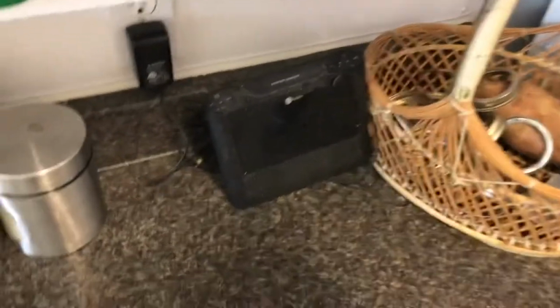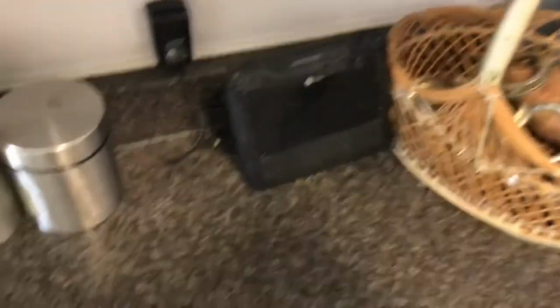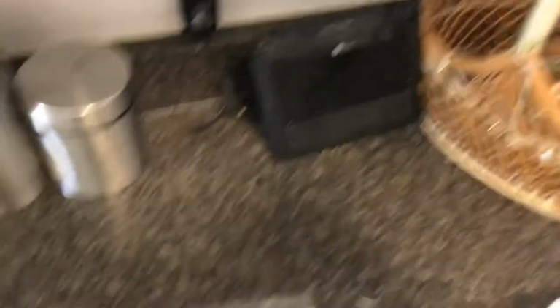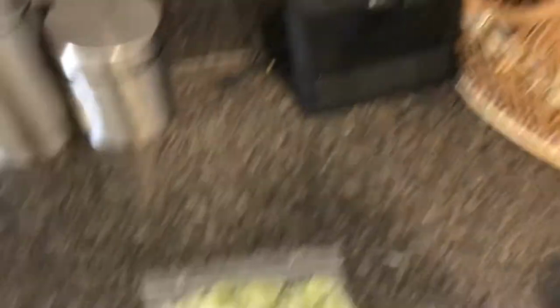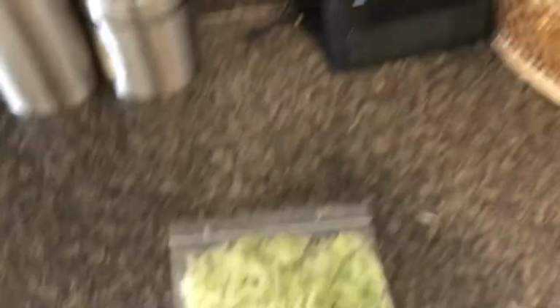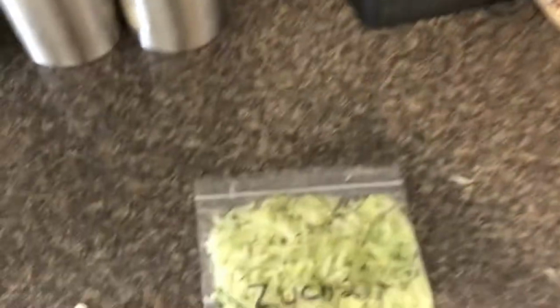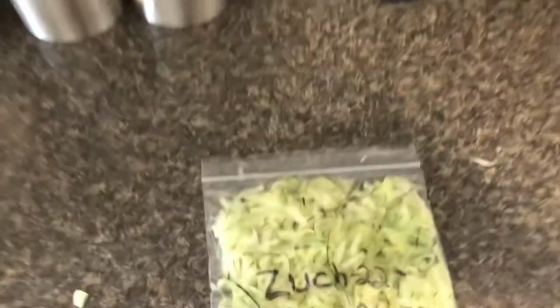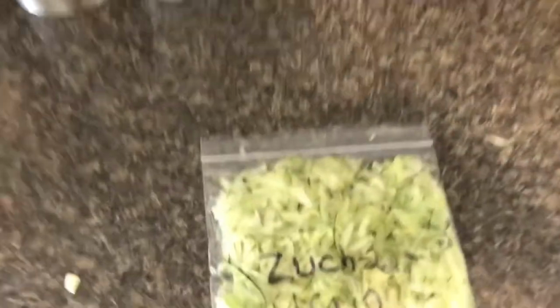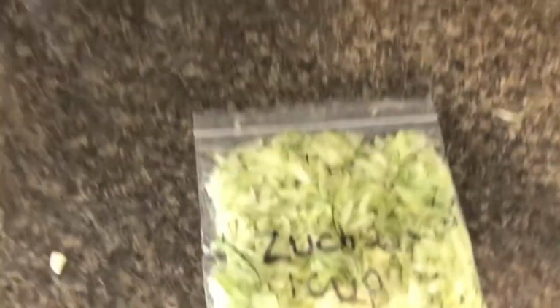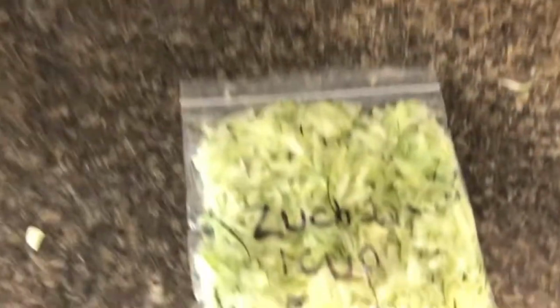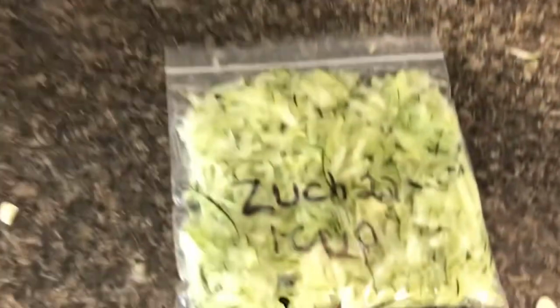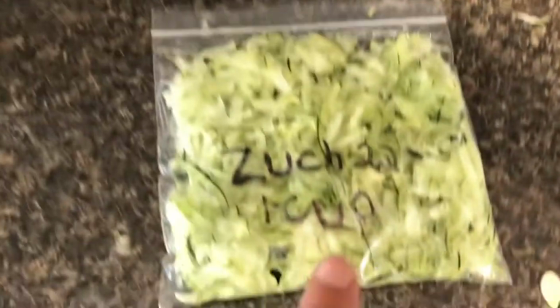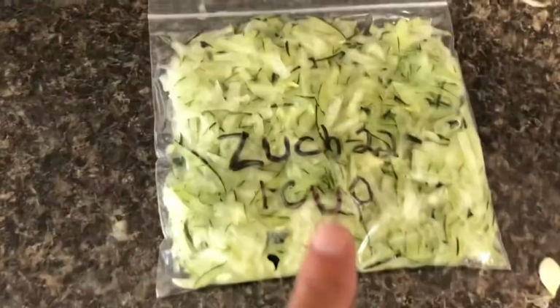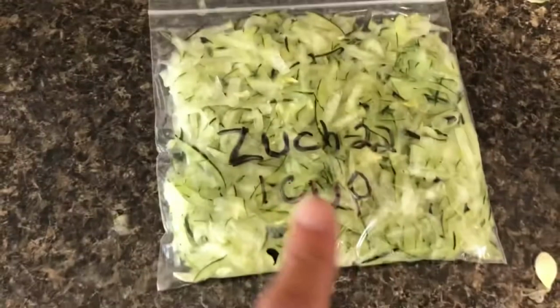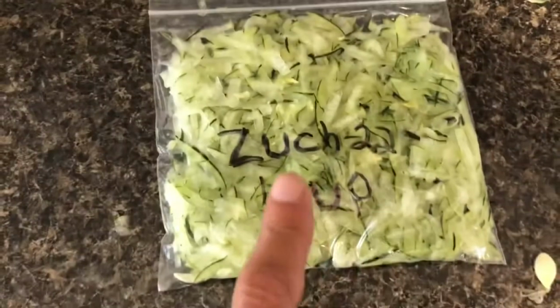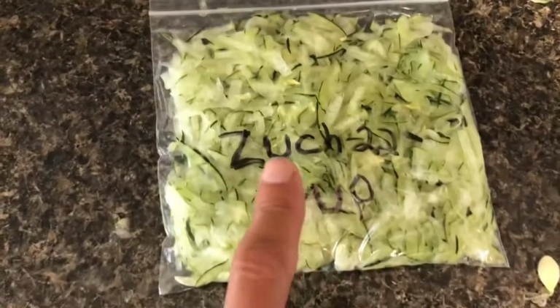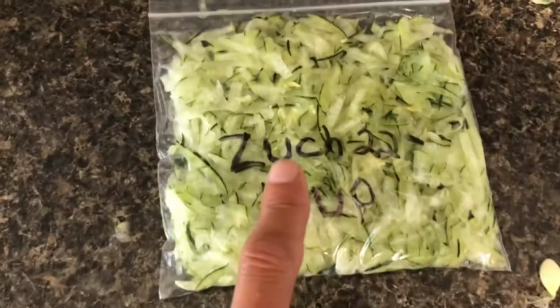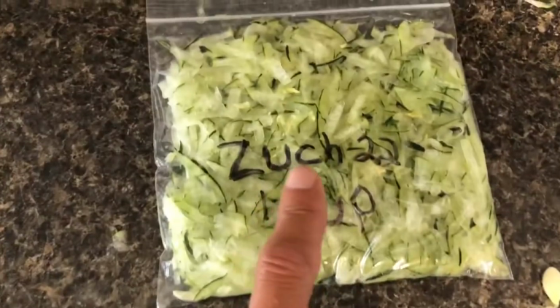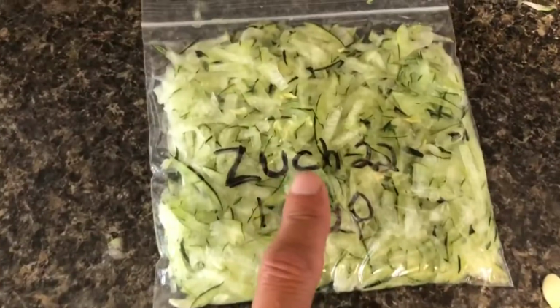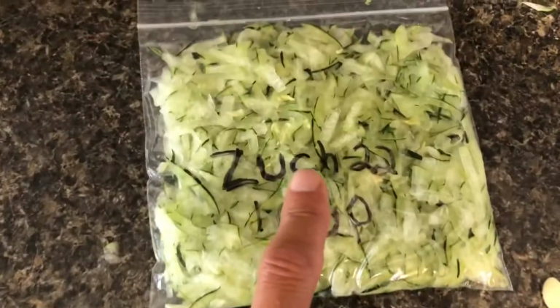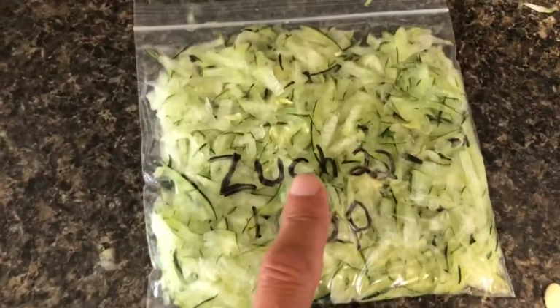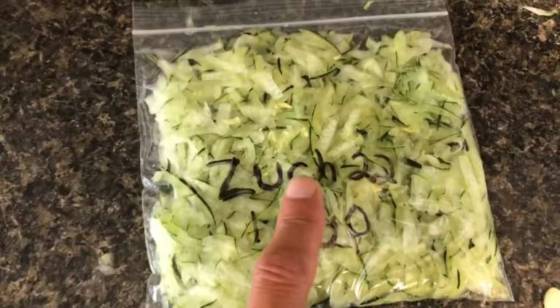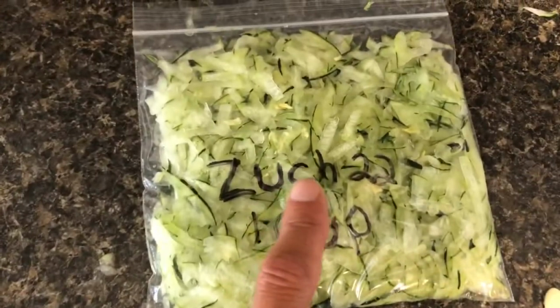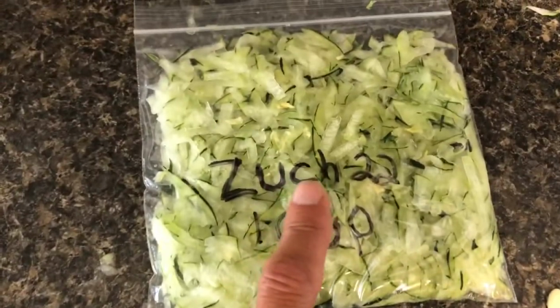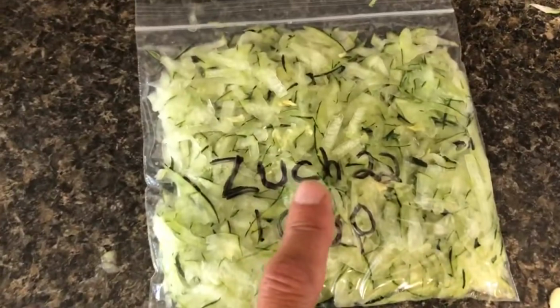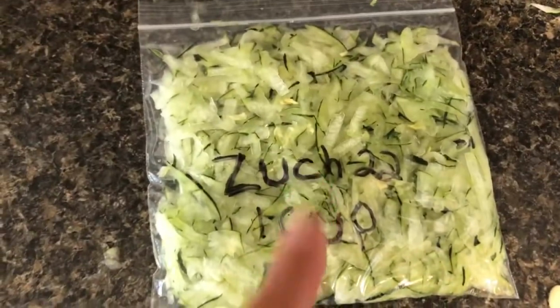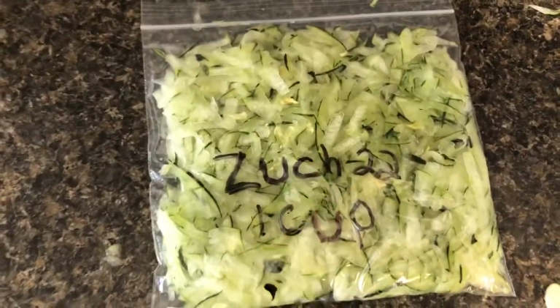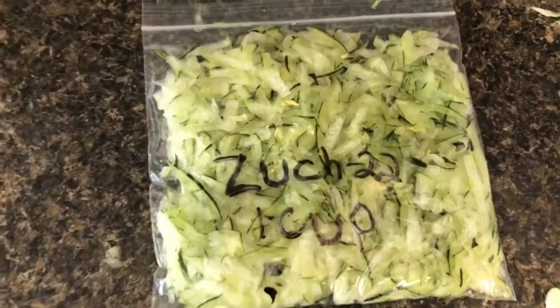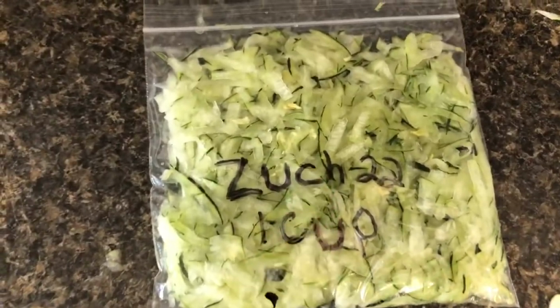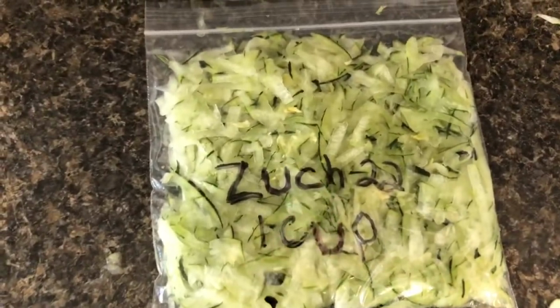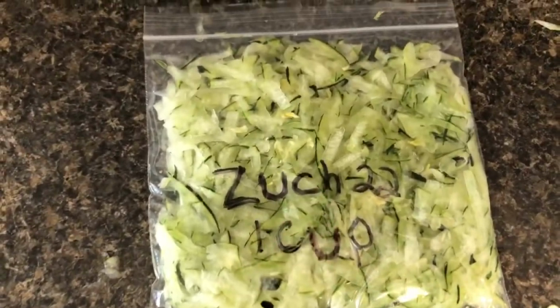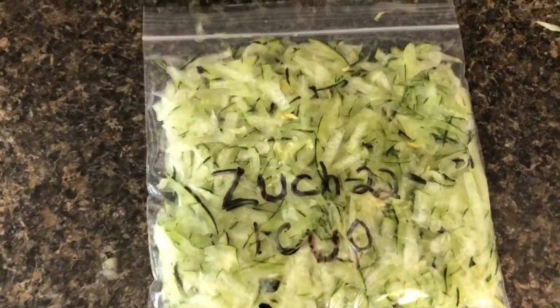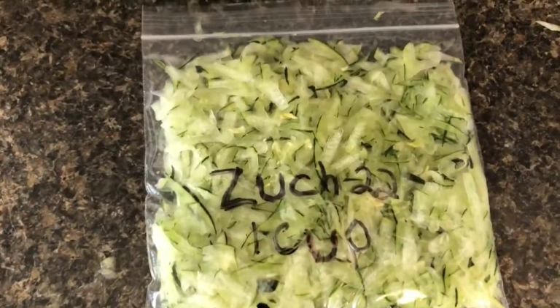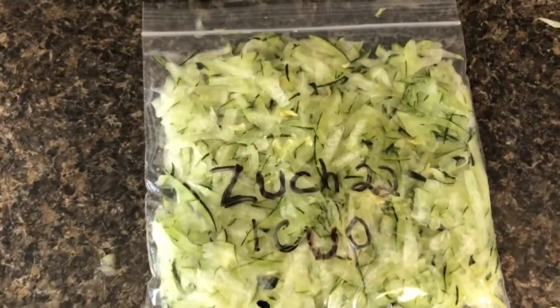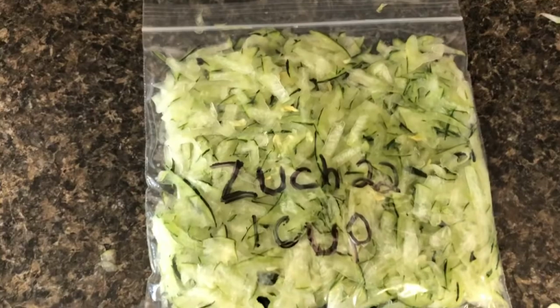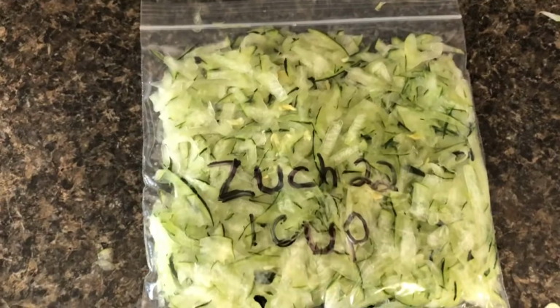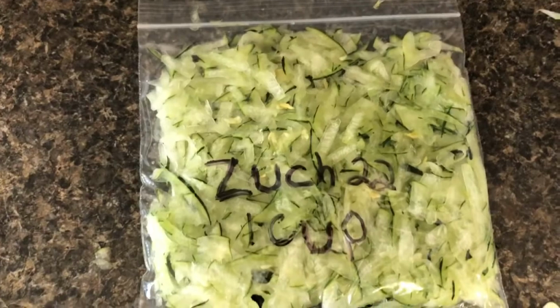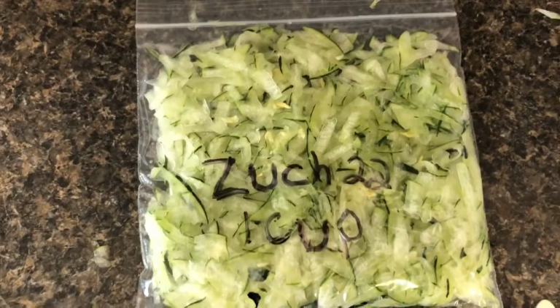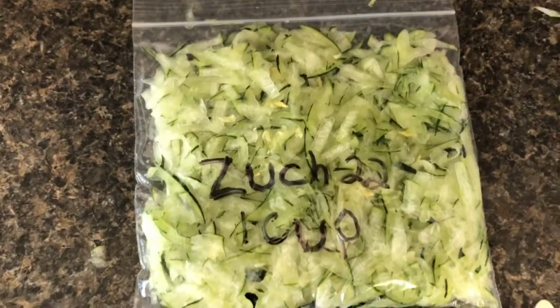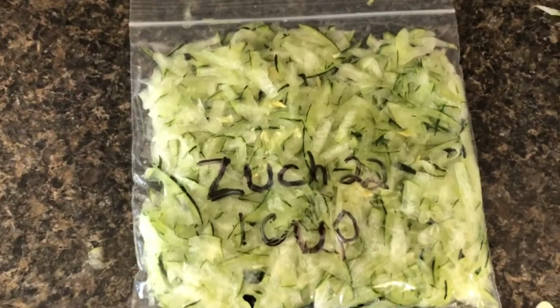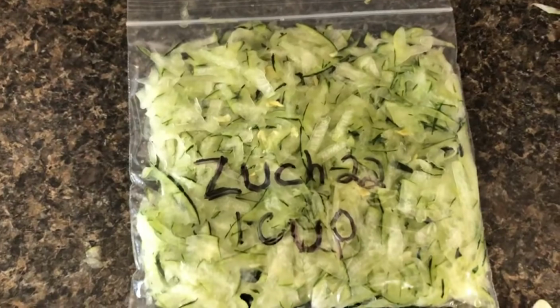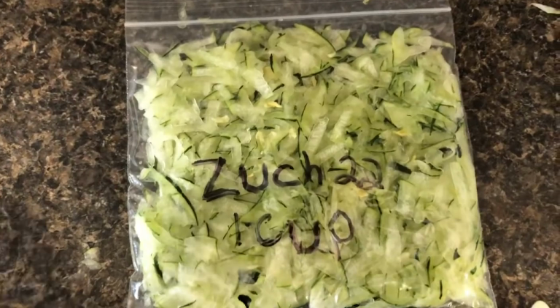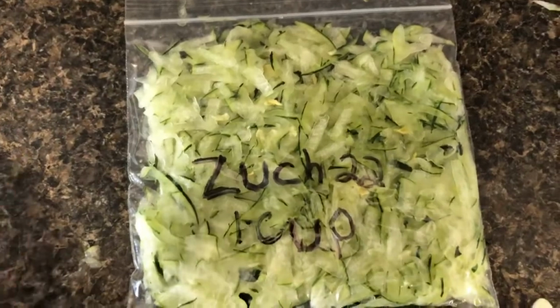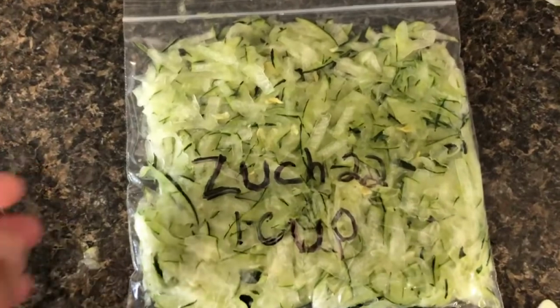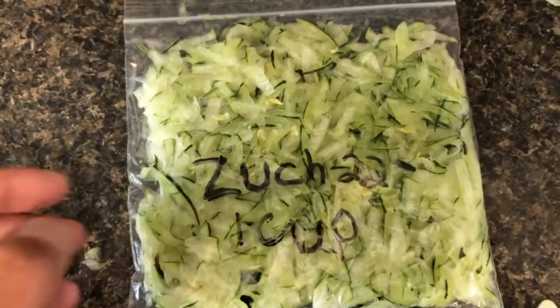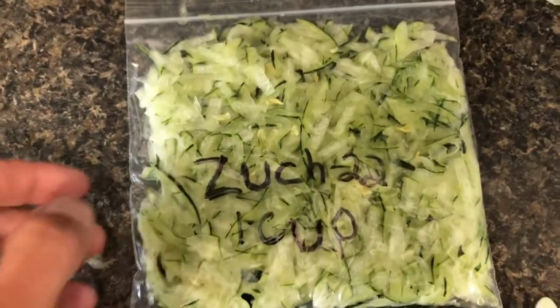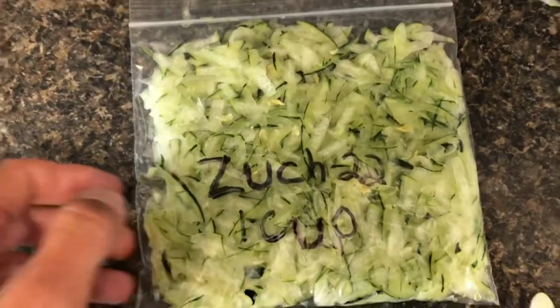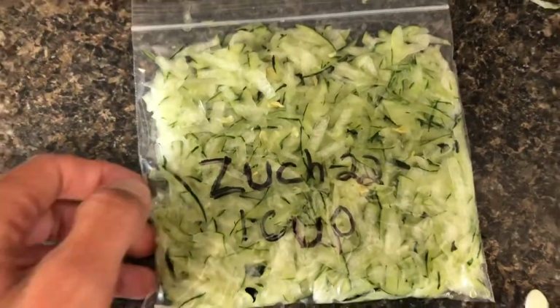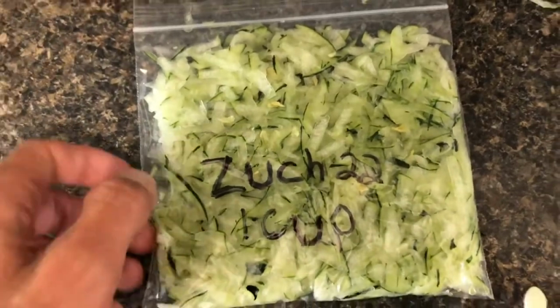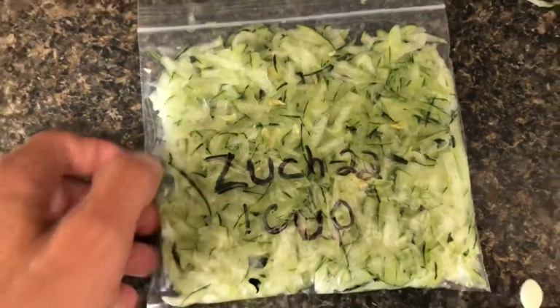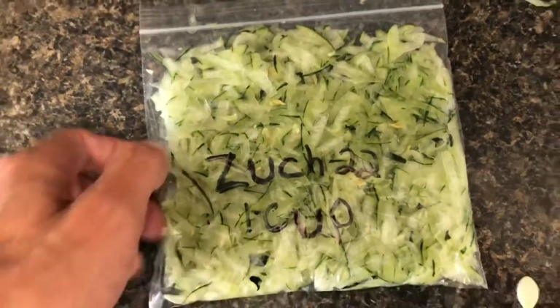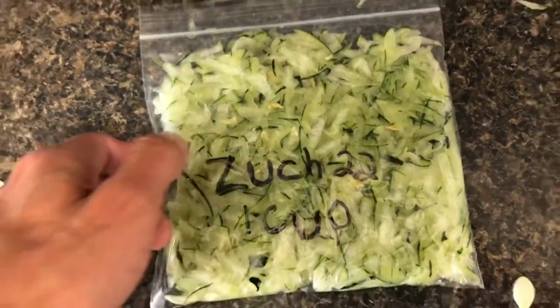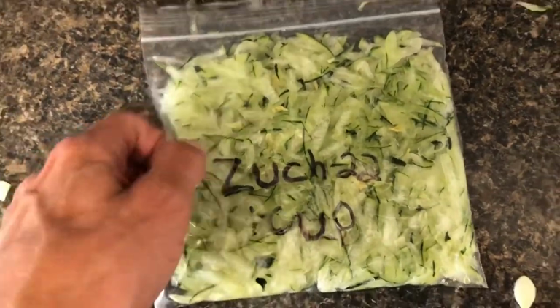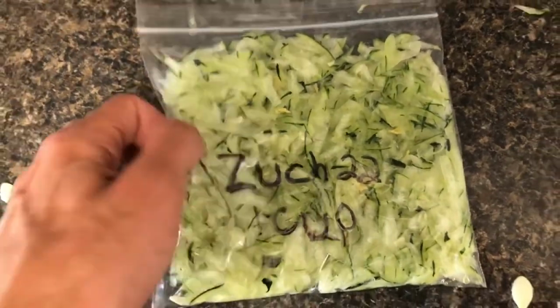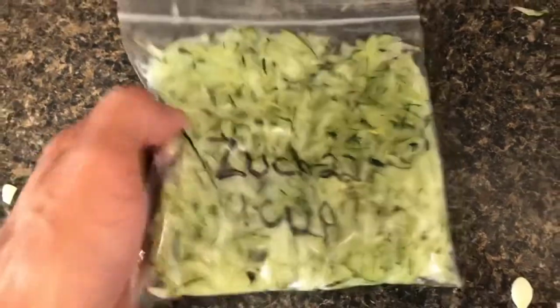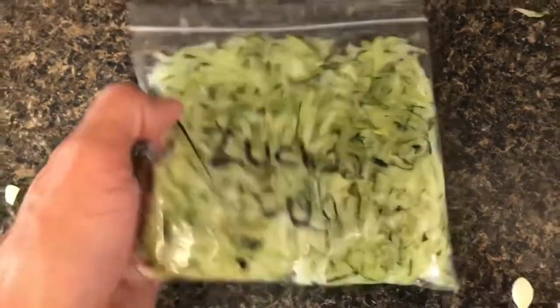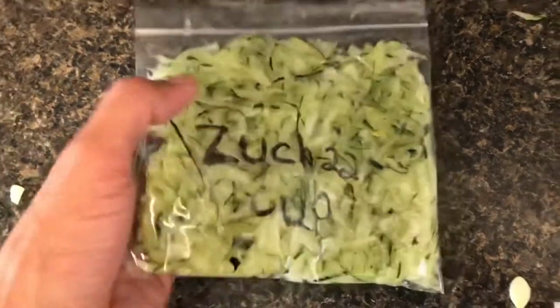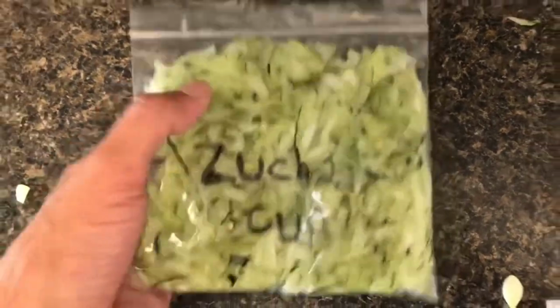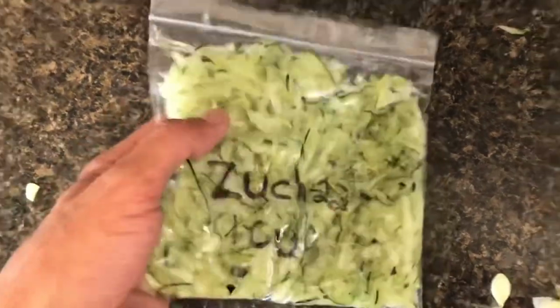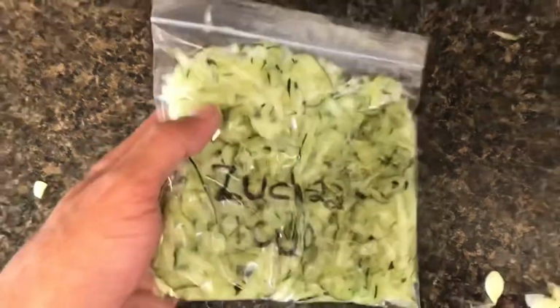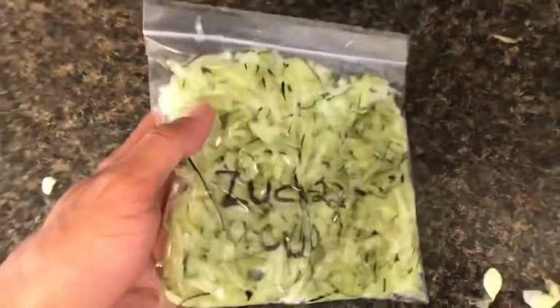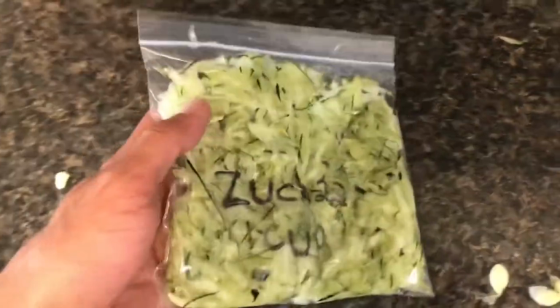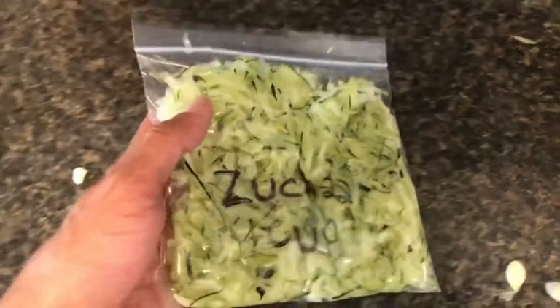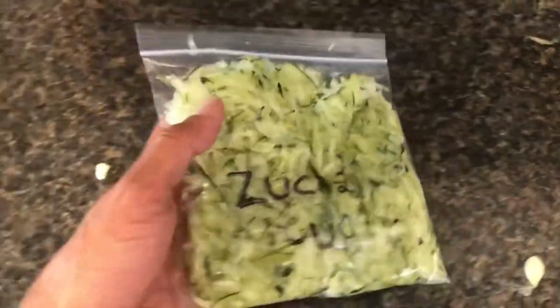And I know you're thinking, that's not how you spell zucchini. But it's going in my freezer, so does it really matter? Not really.